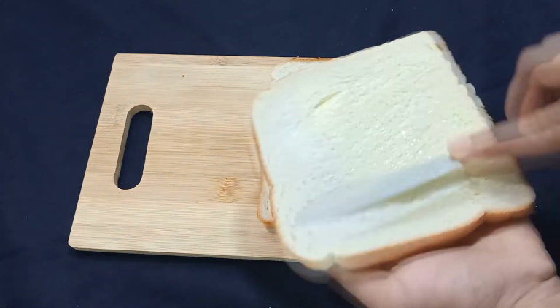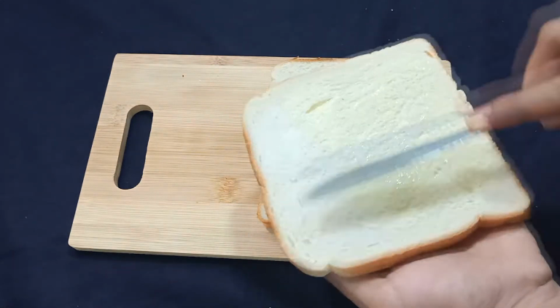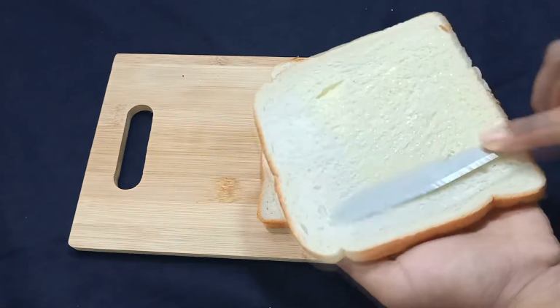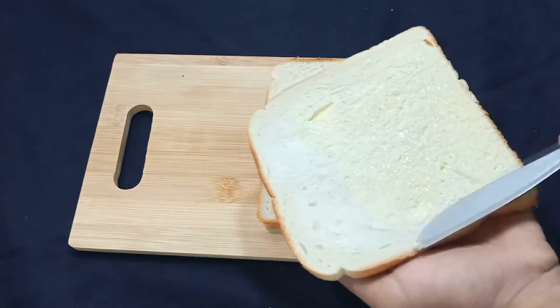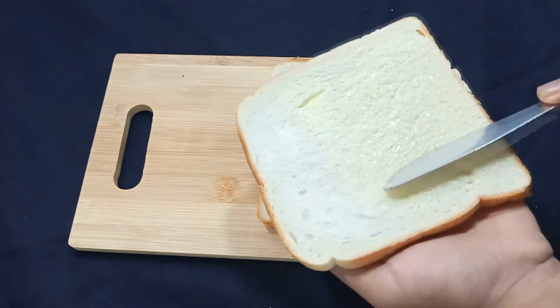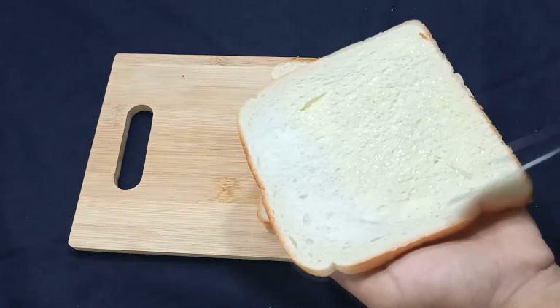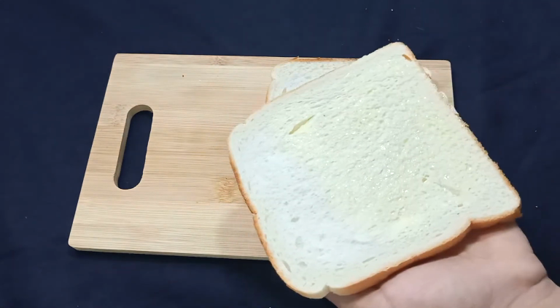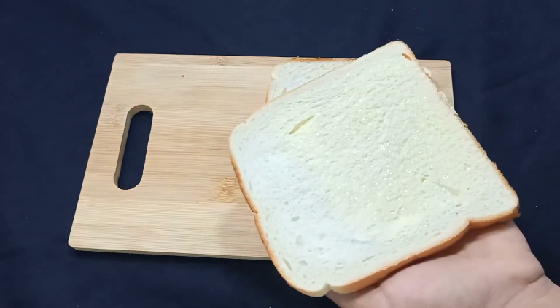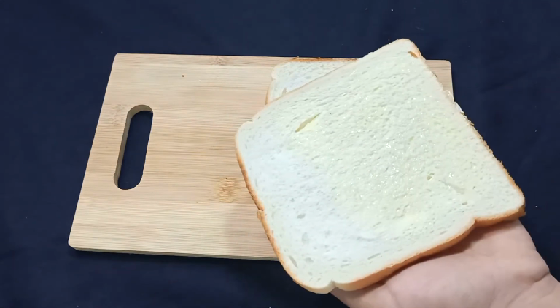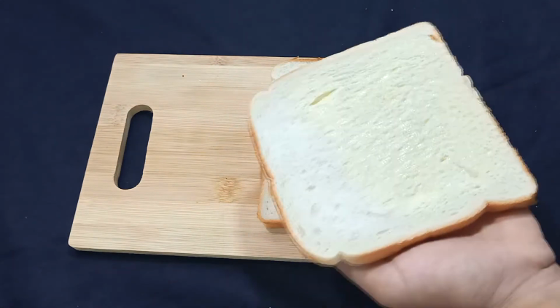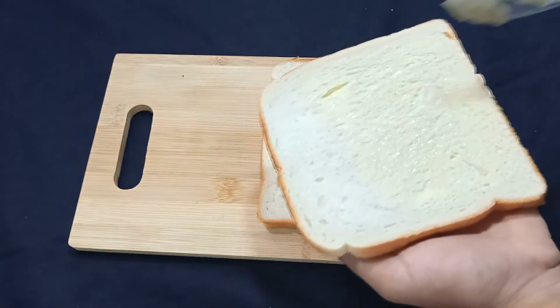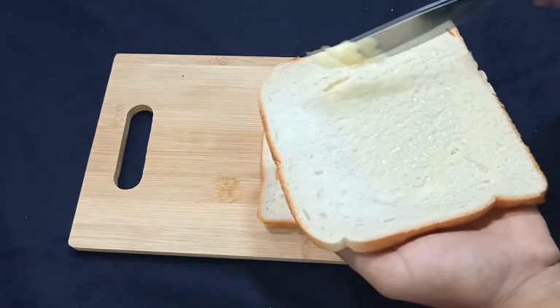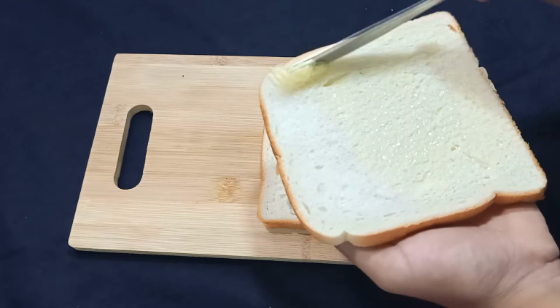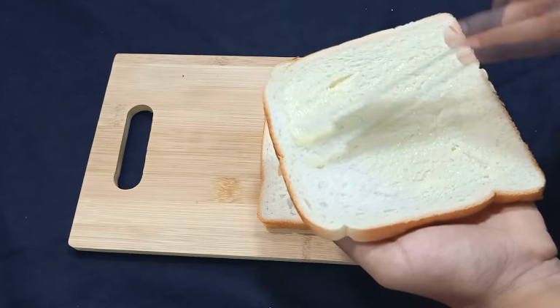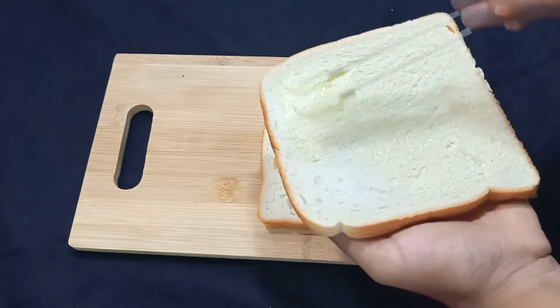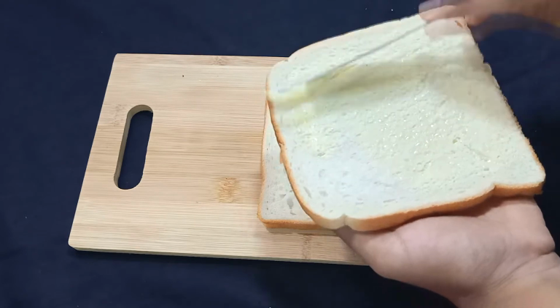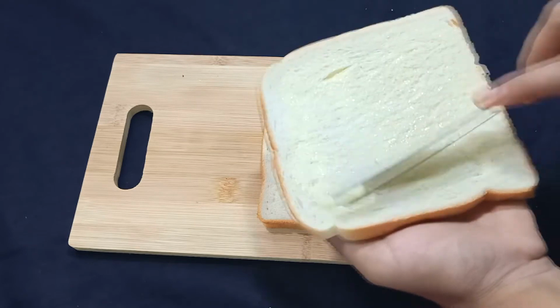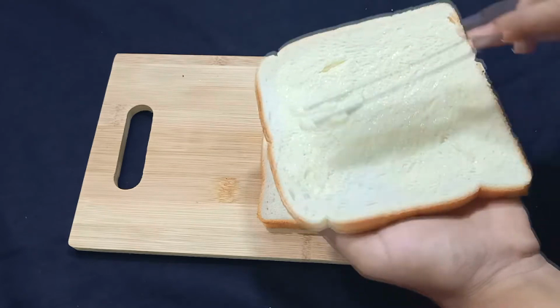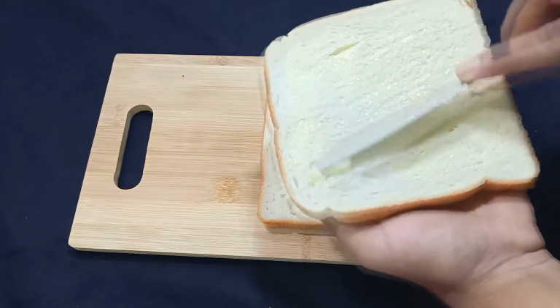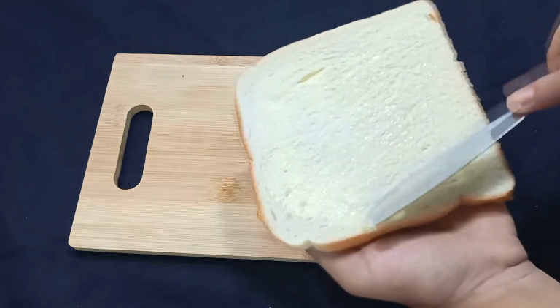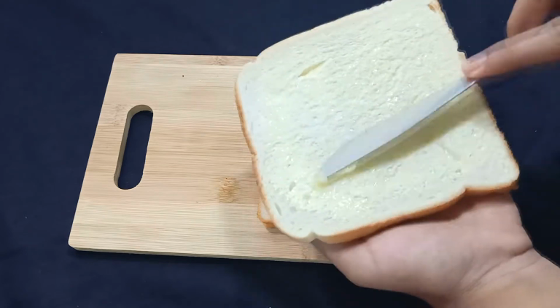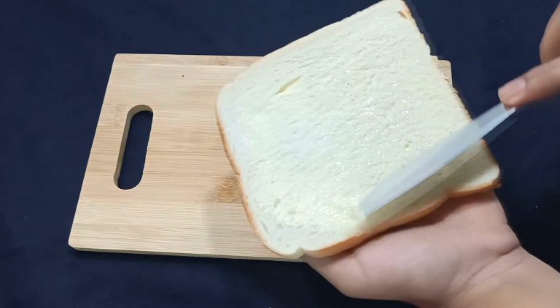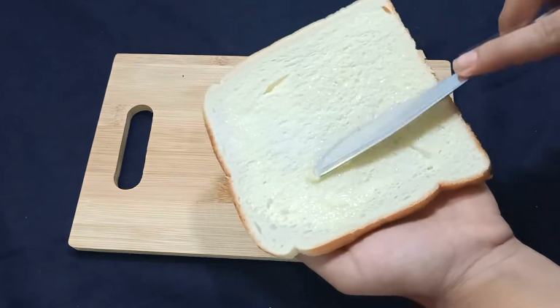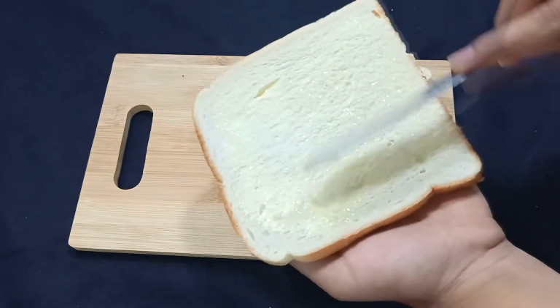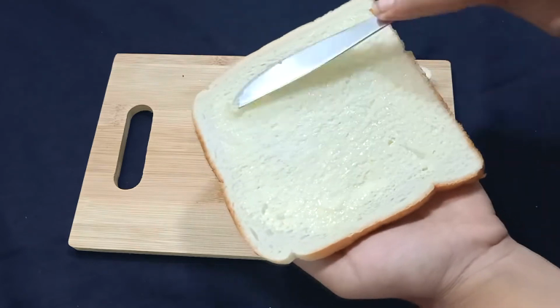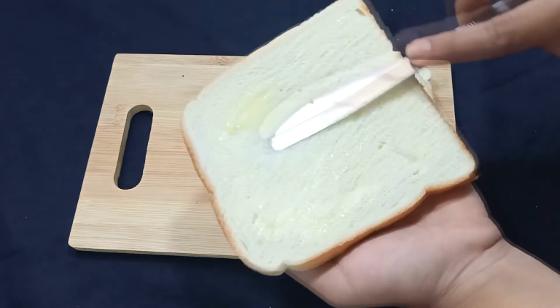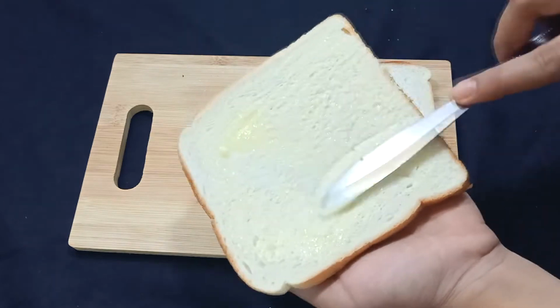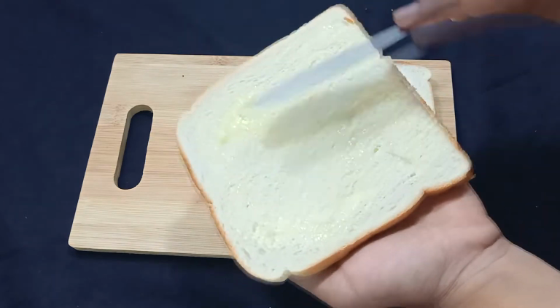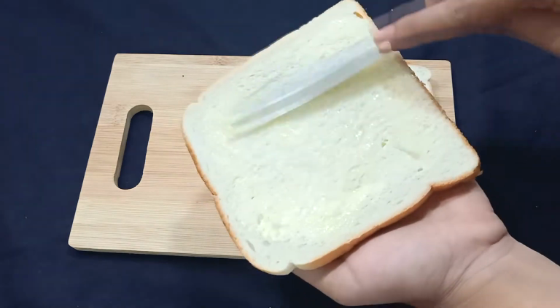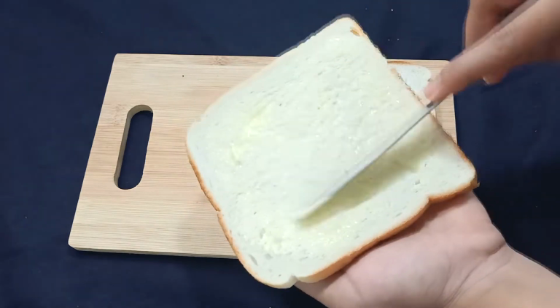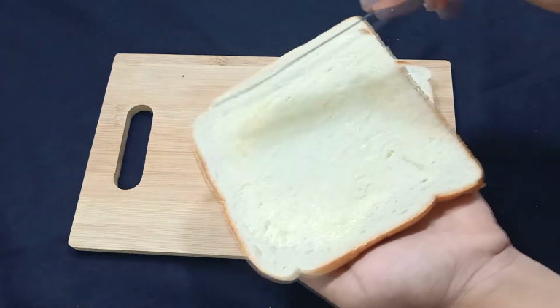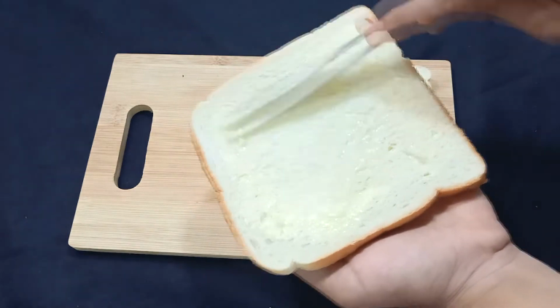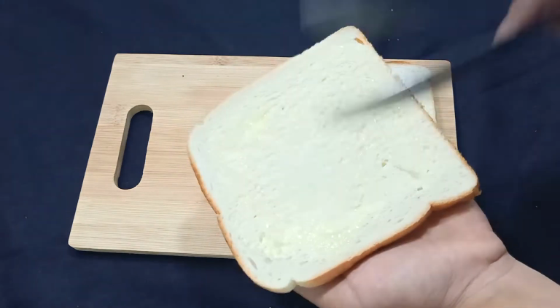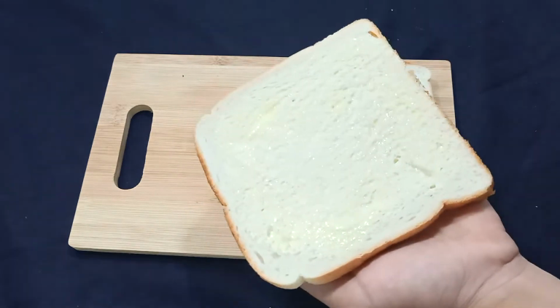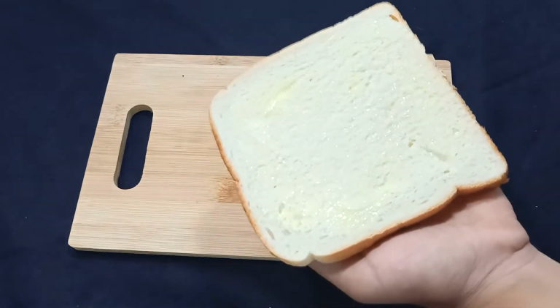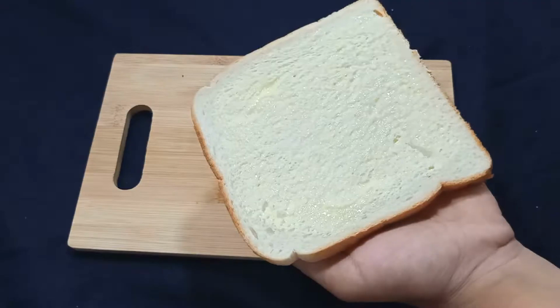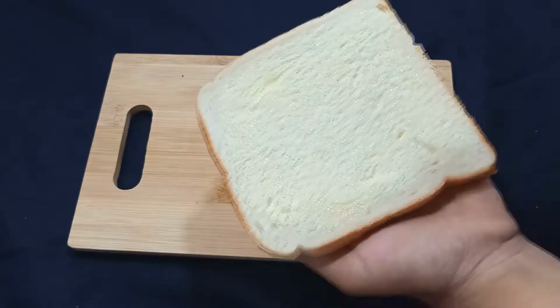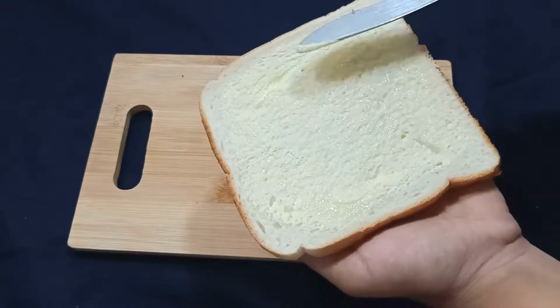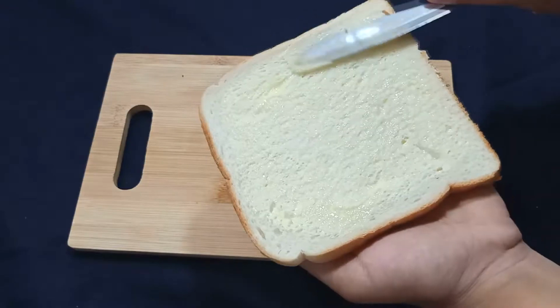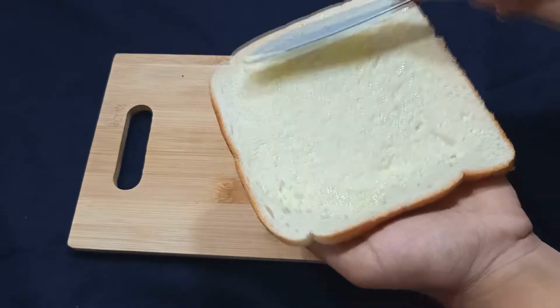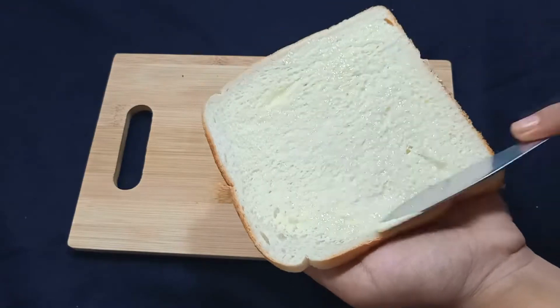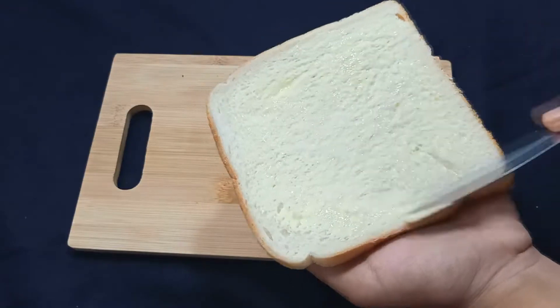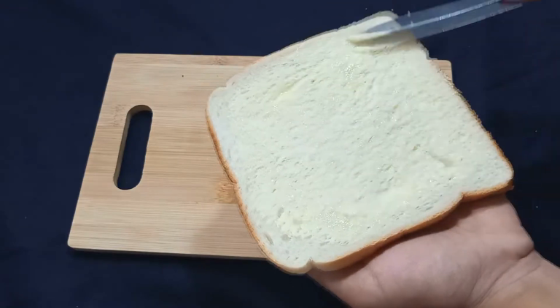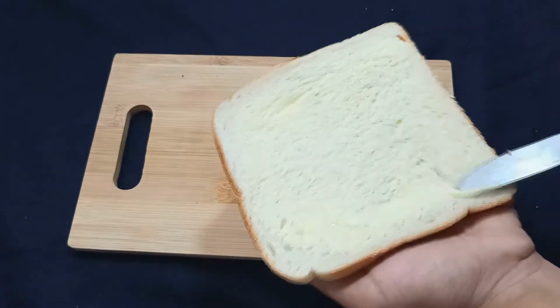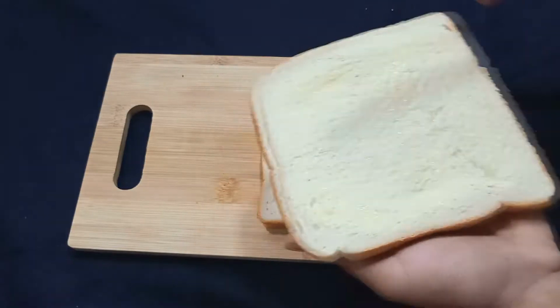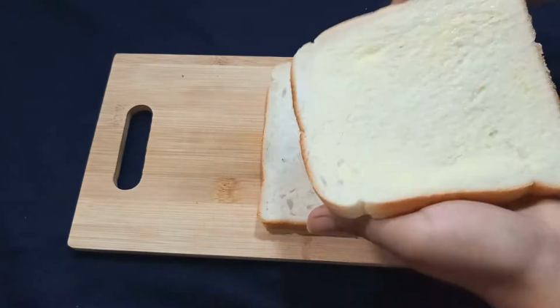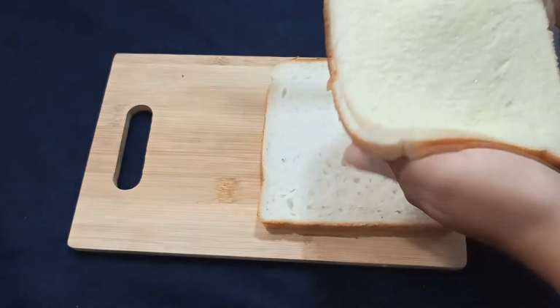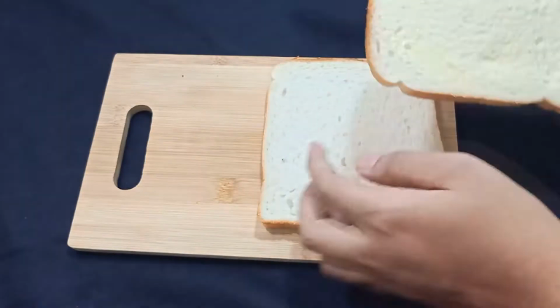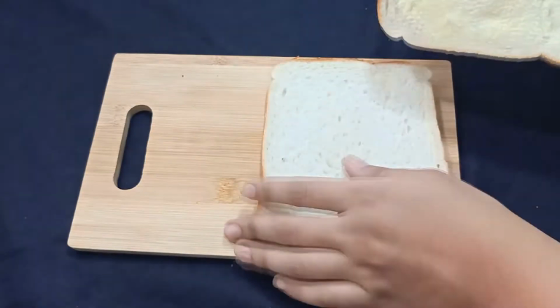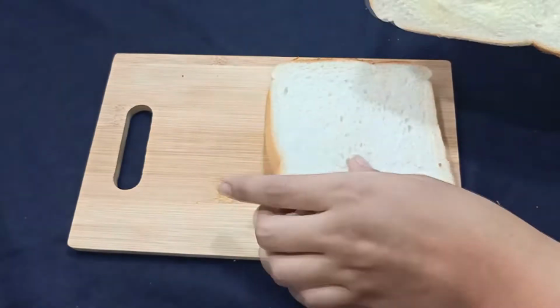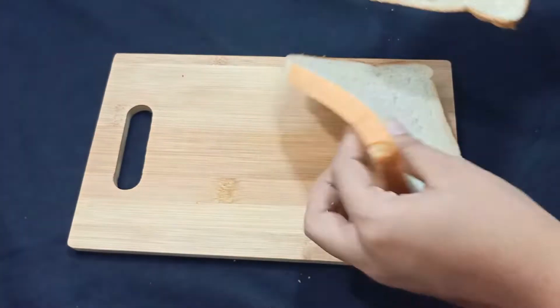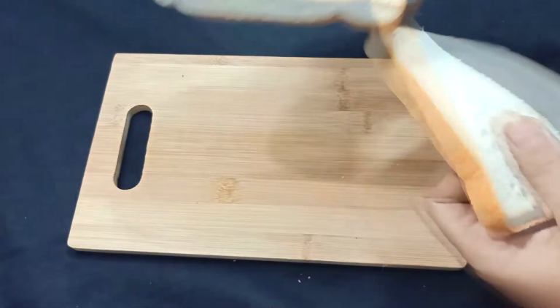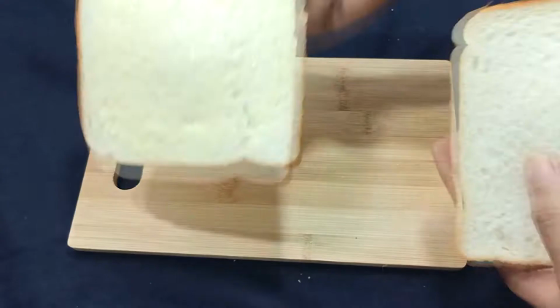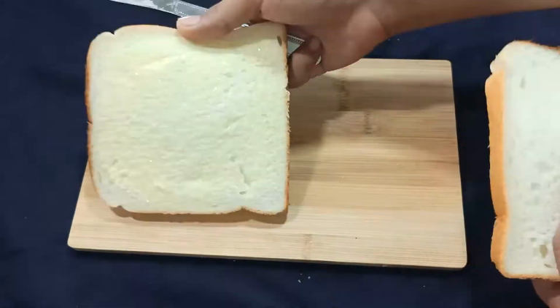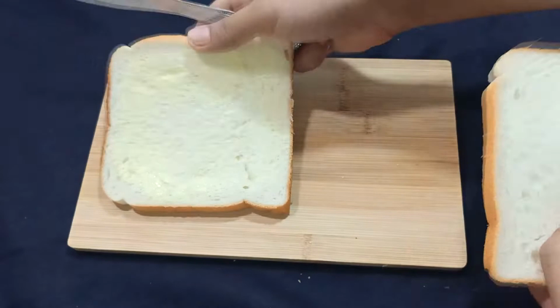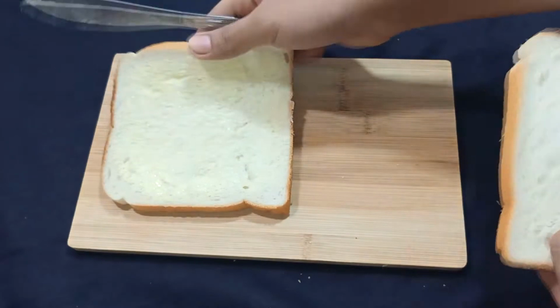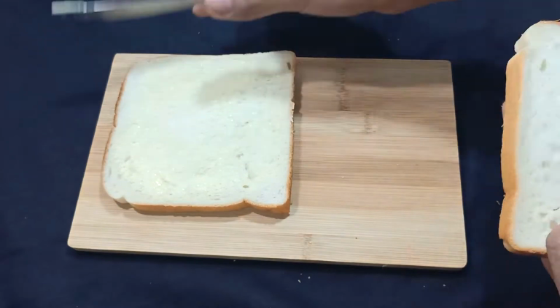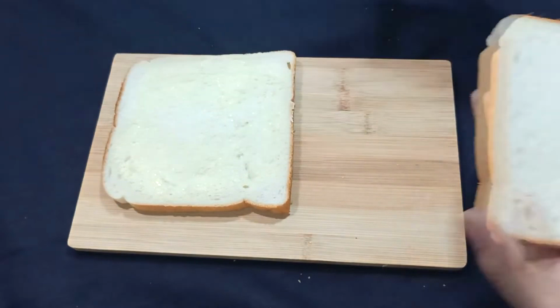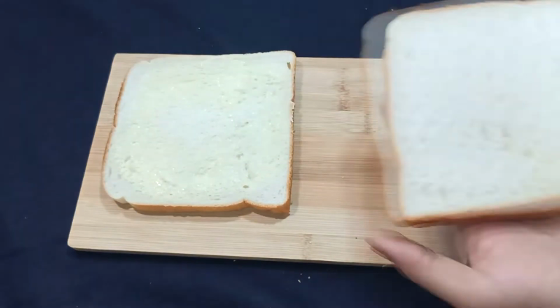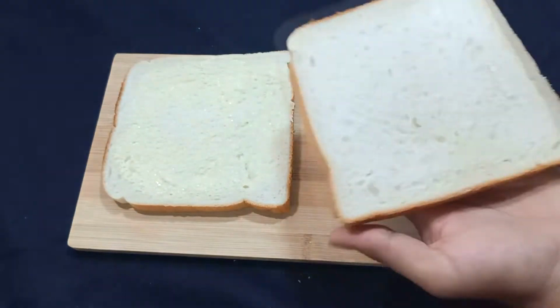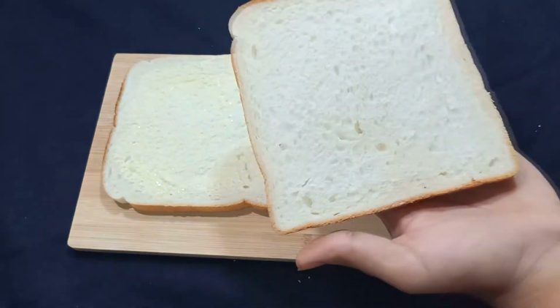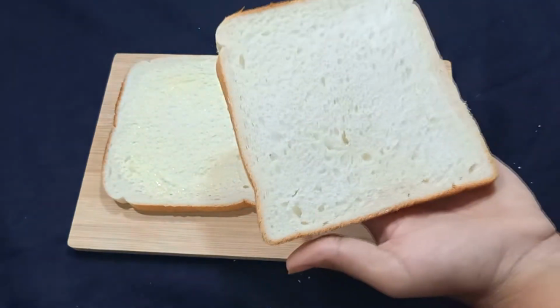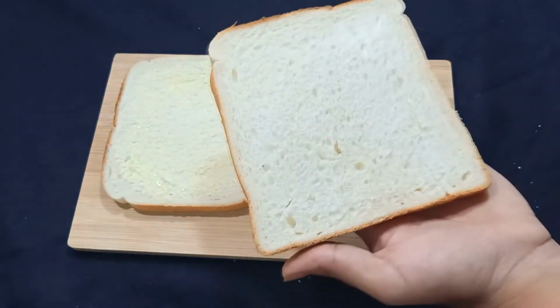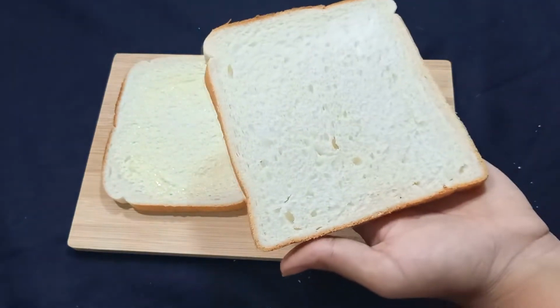We will add butter in this way — spreading it evenly on all the bread slices, buttering both sides of each bread.